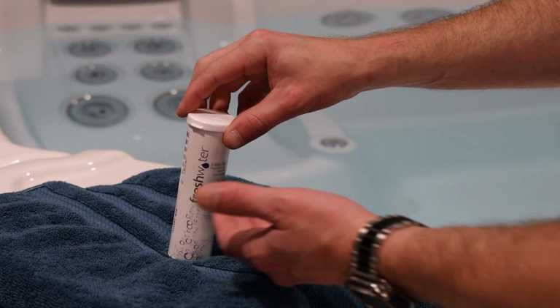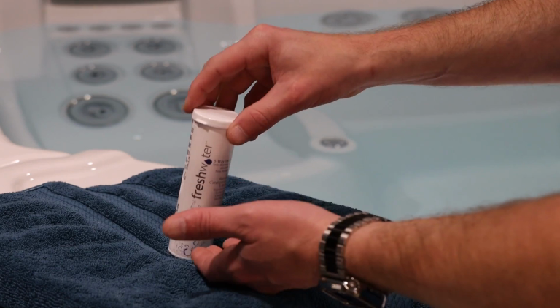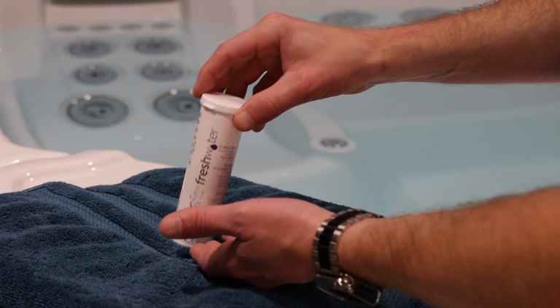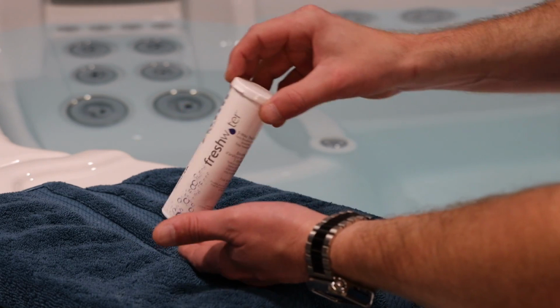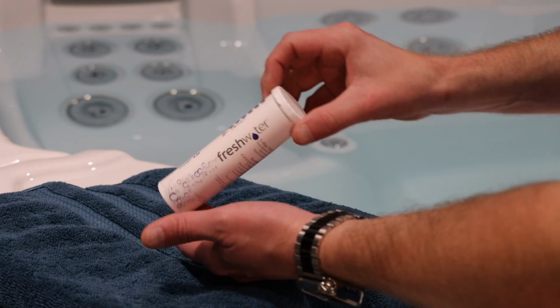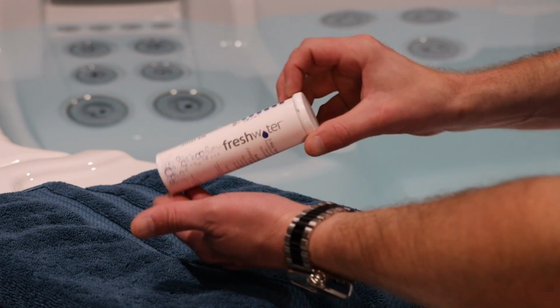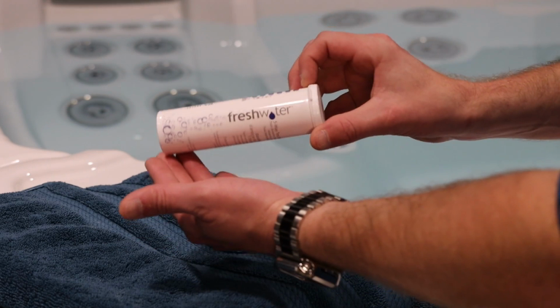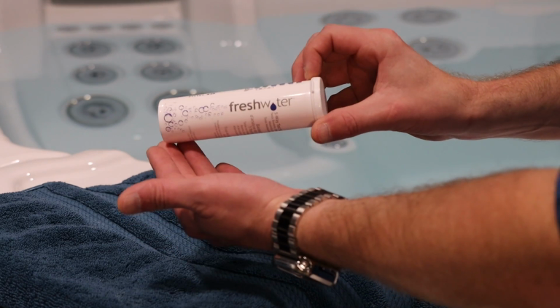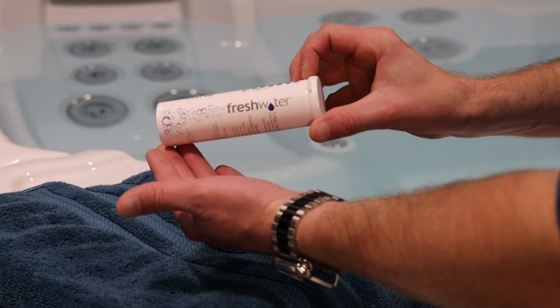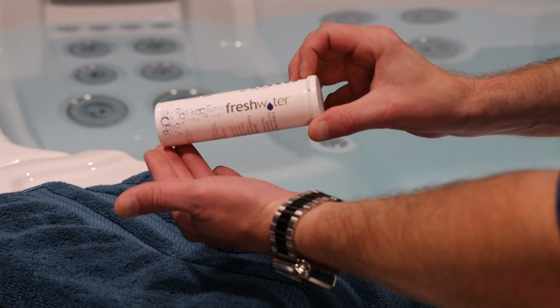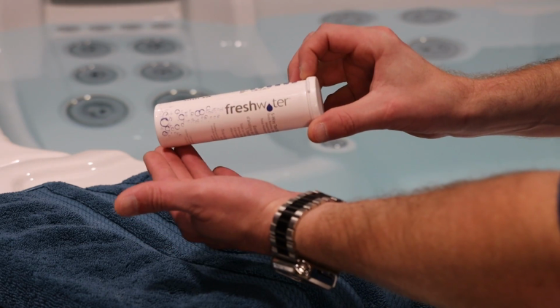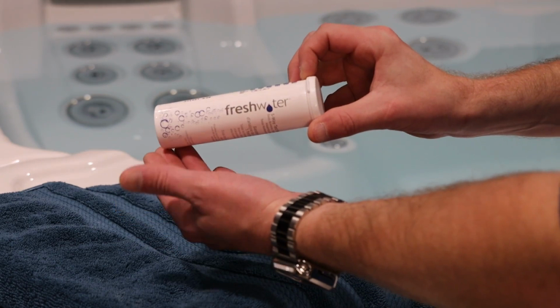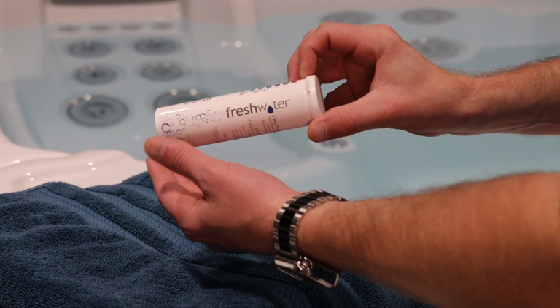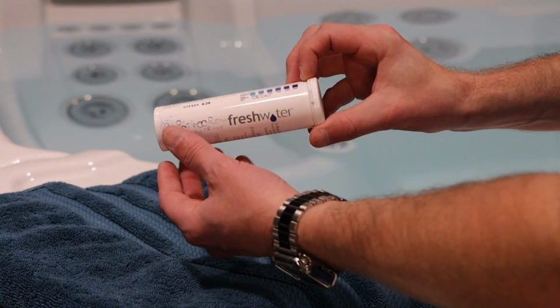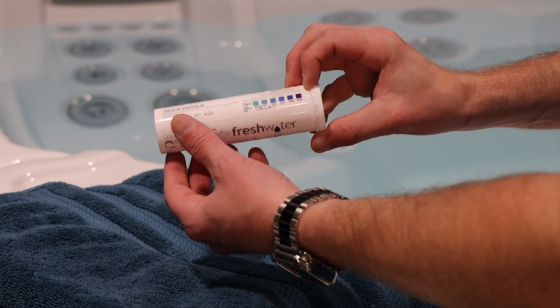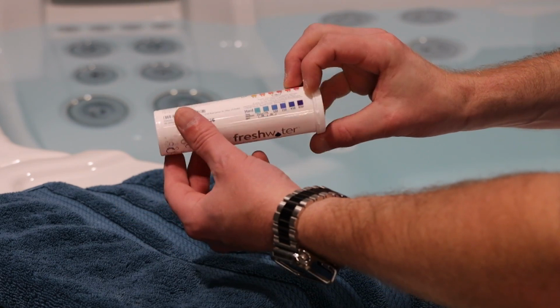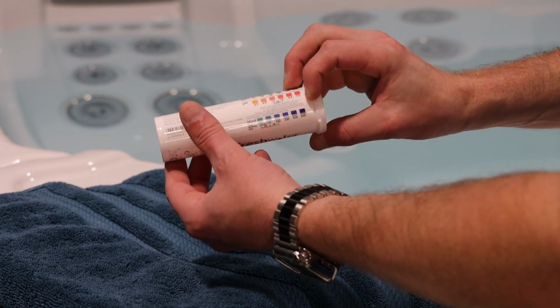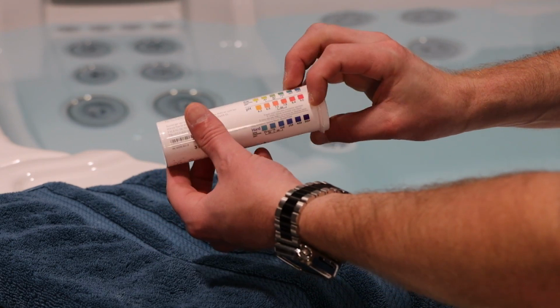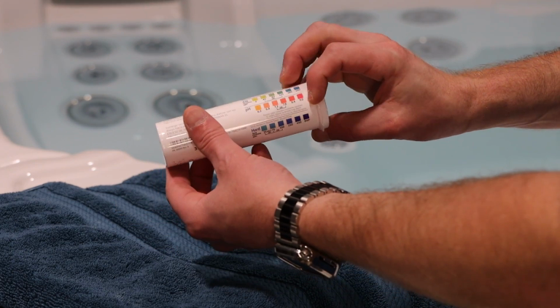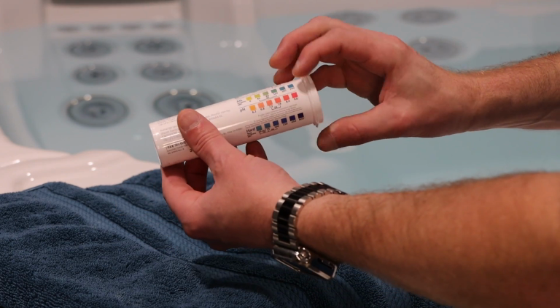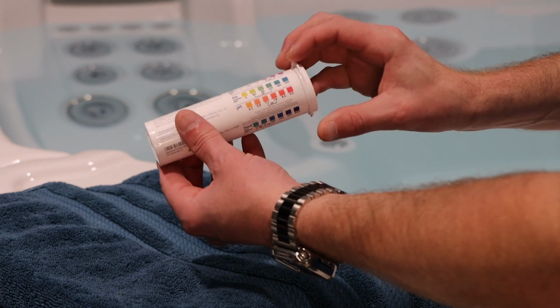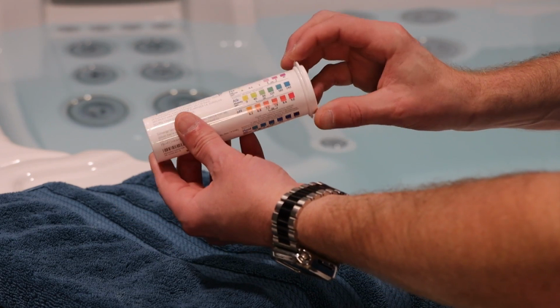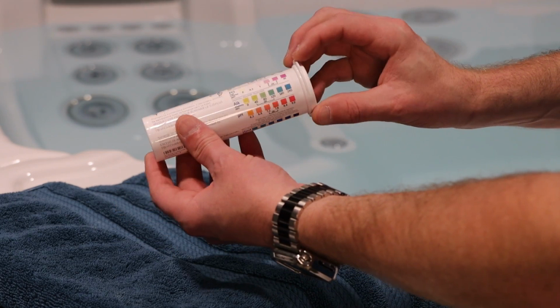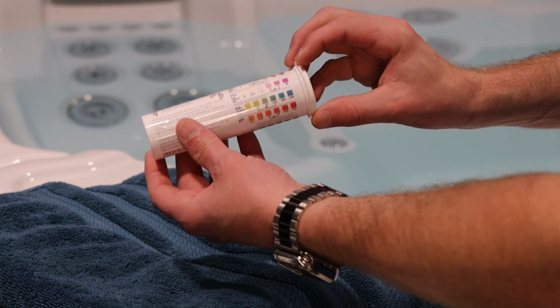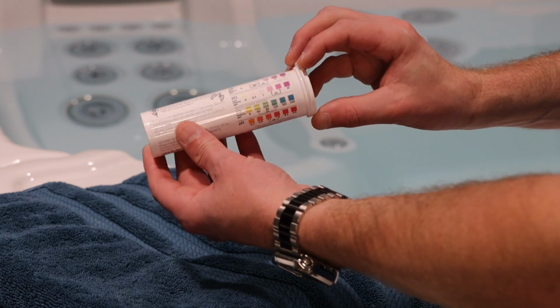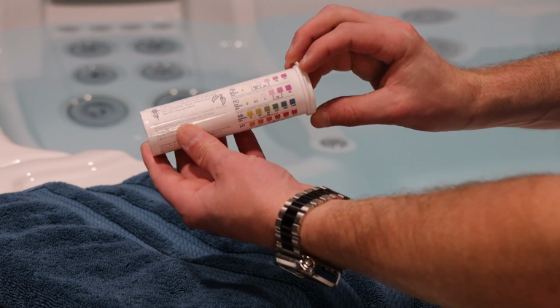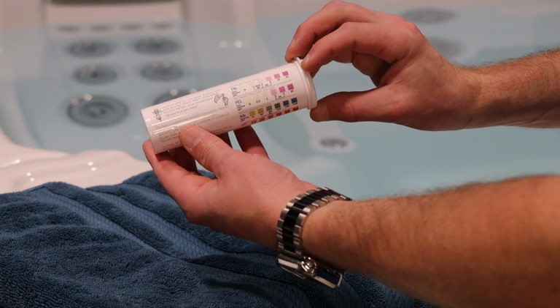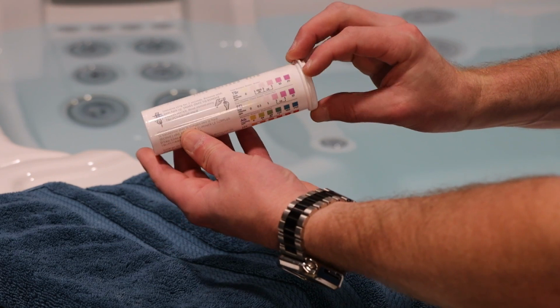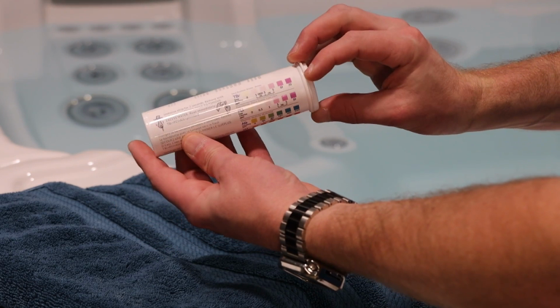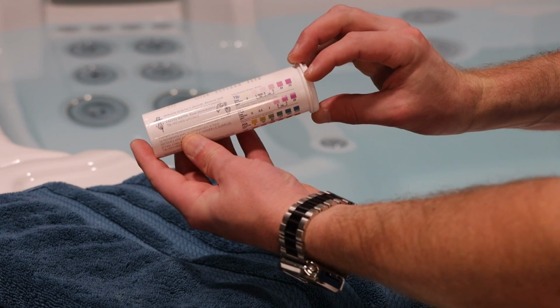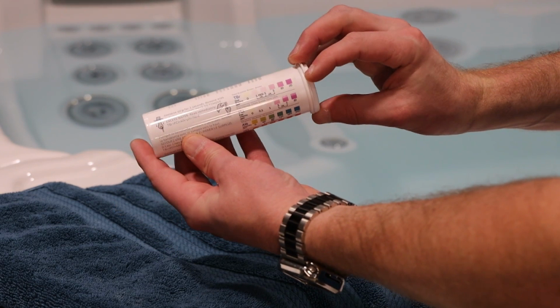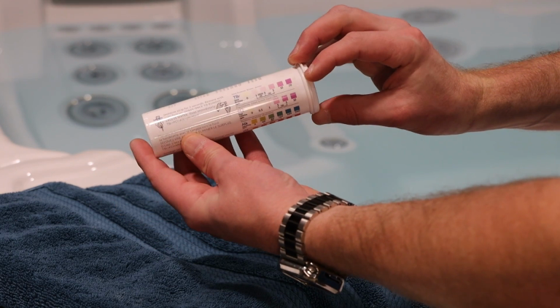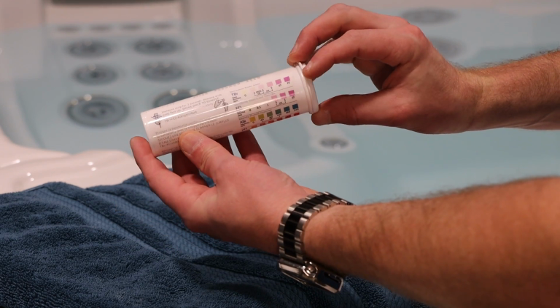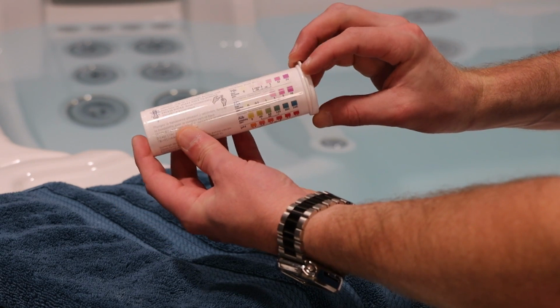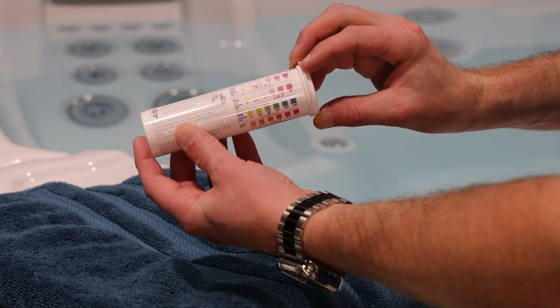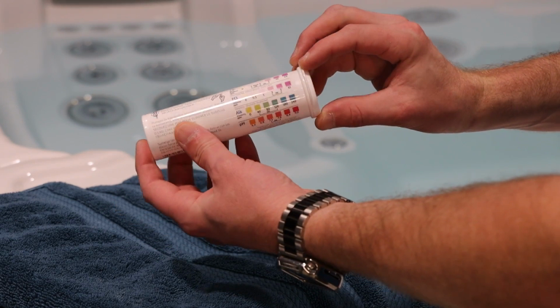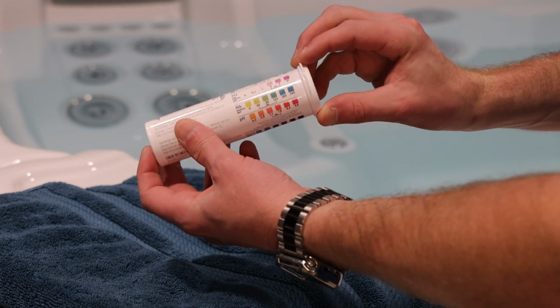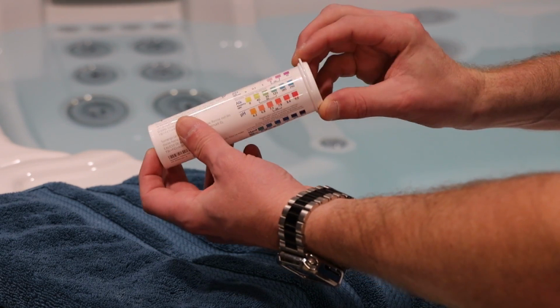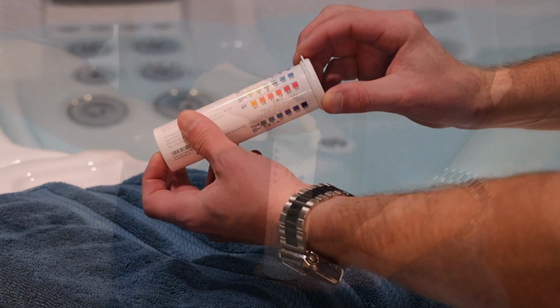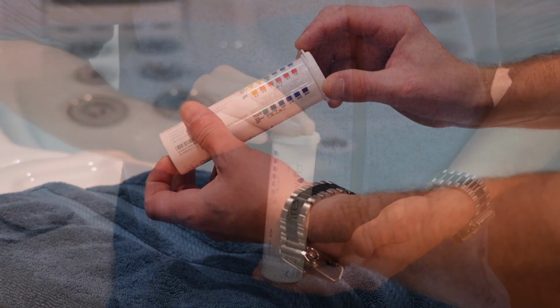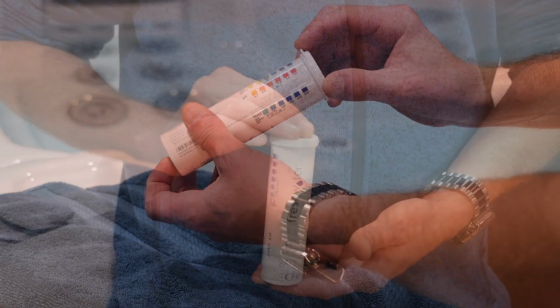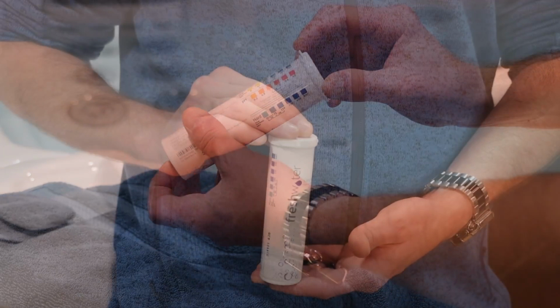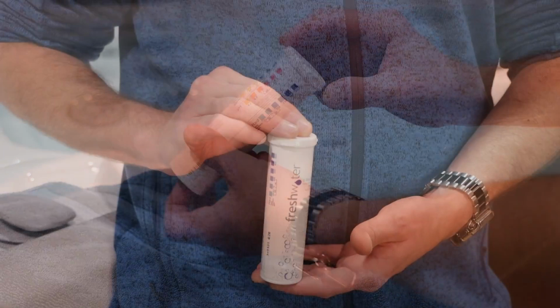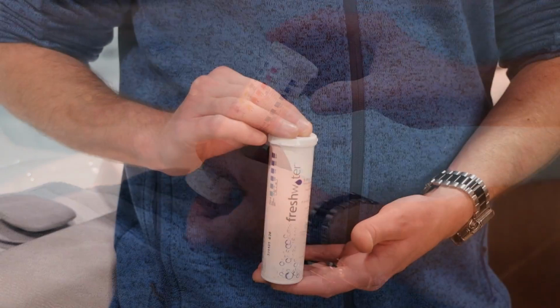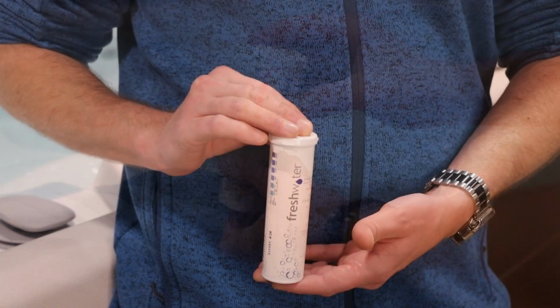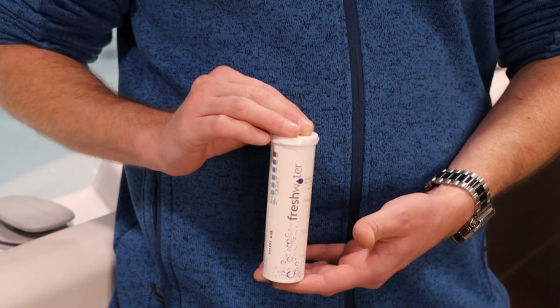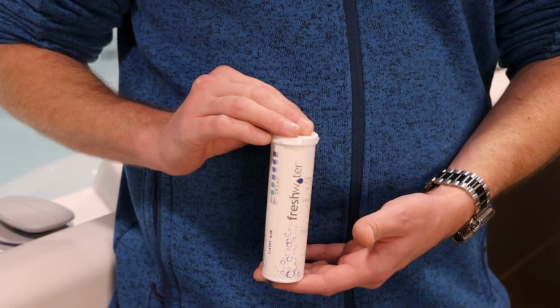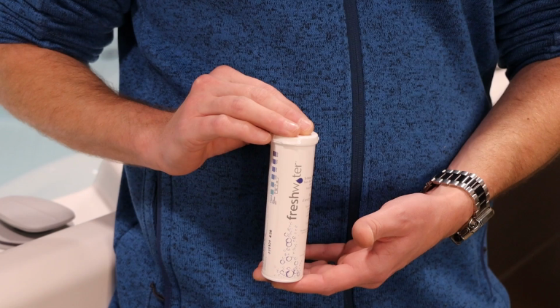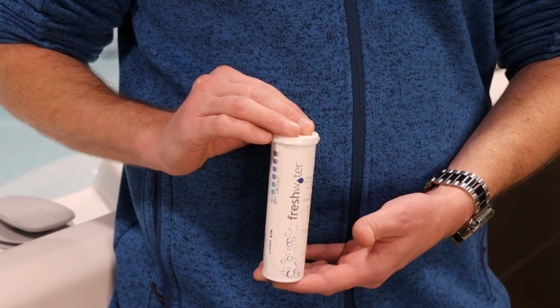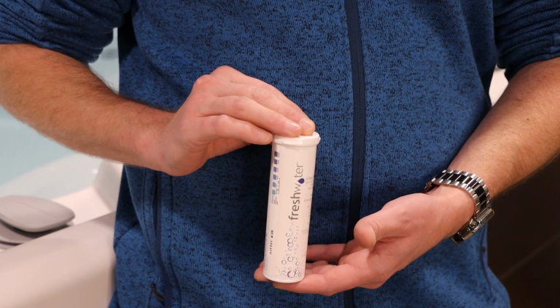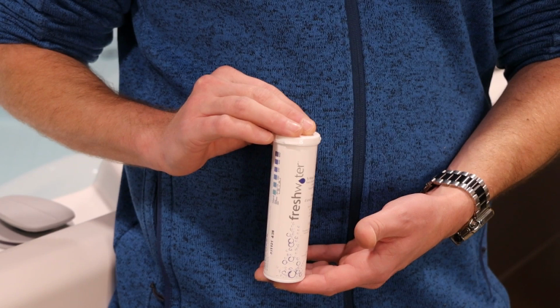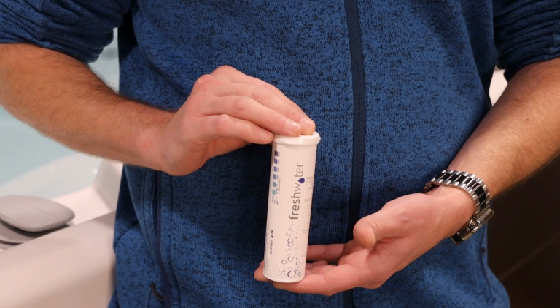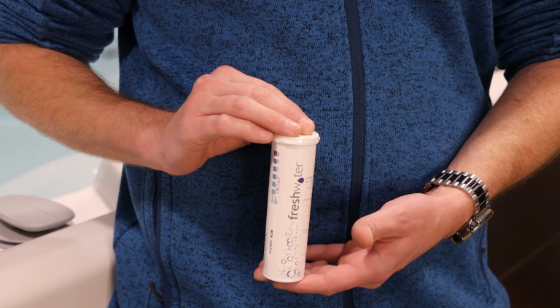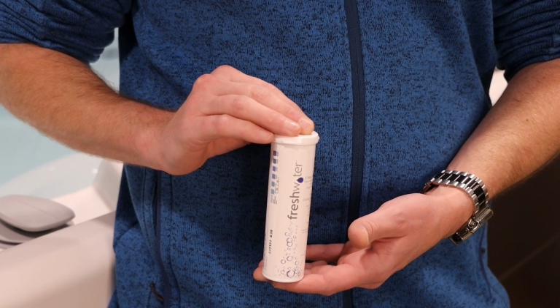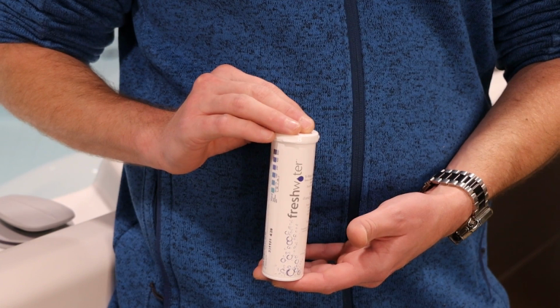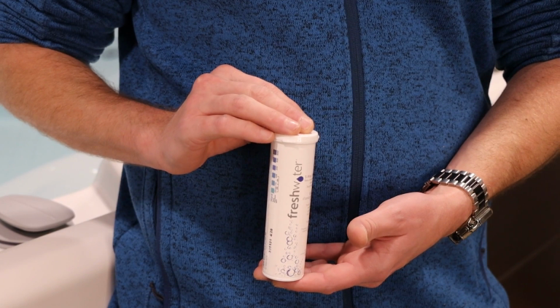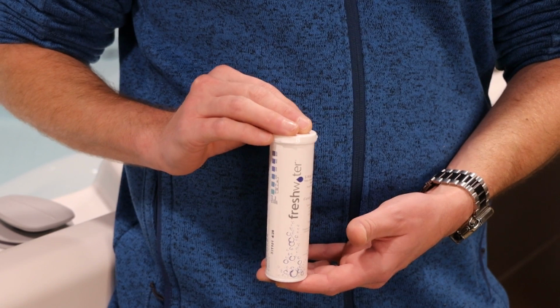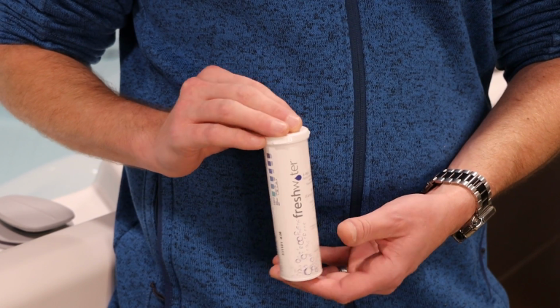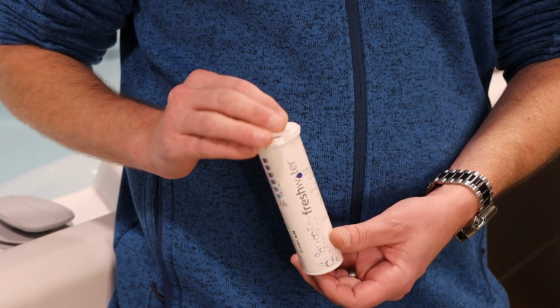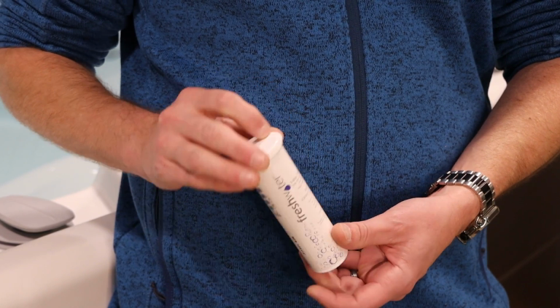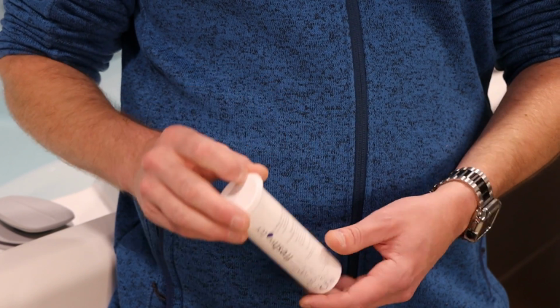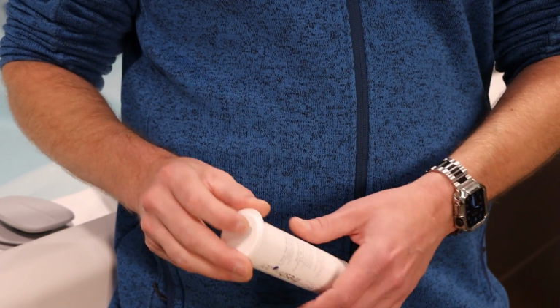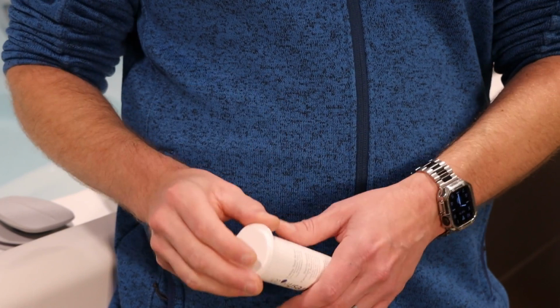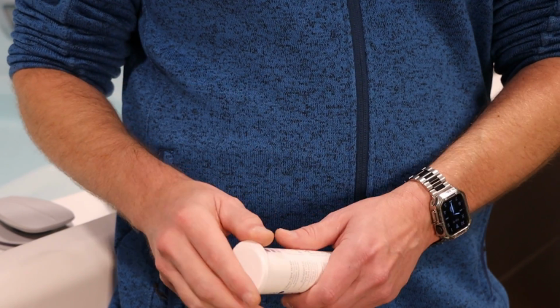This strip will test your water for bromine, chlorine, pH, alkalinity, and calcium hardness.